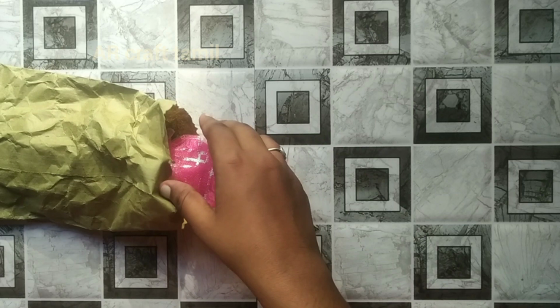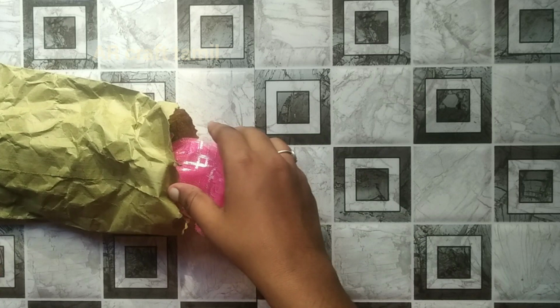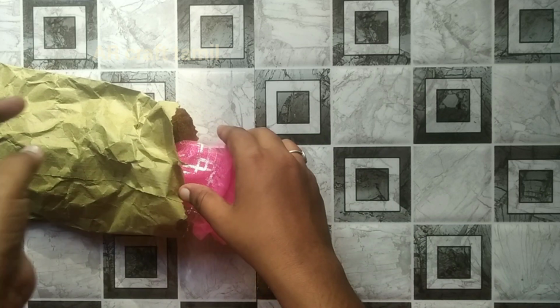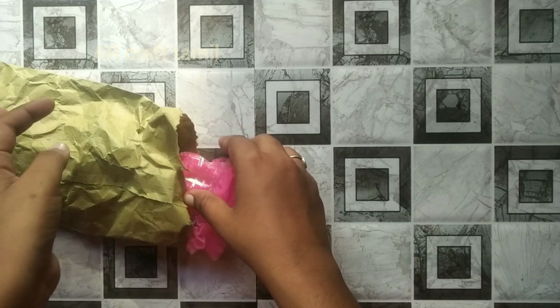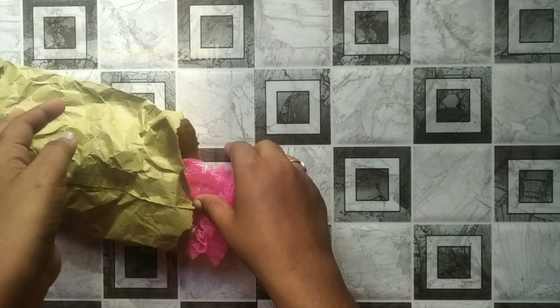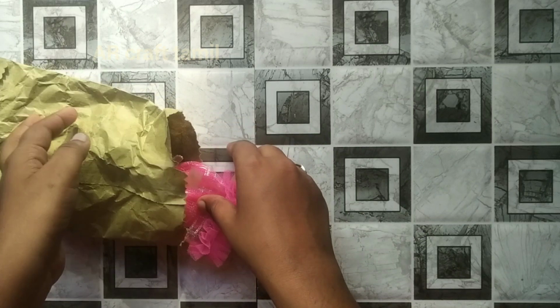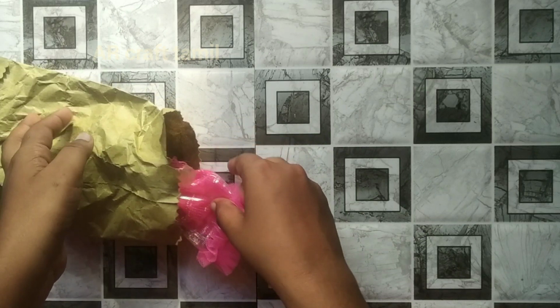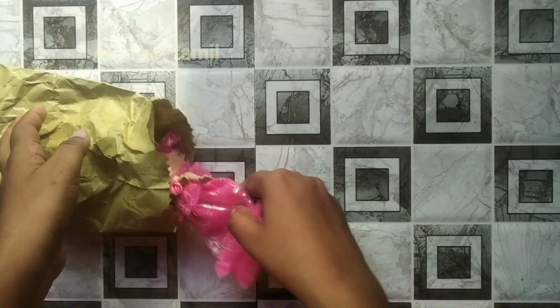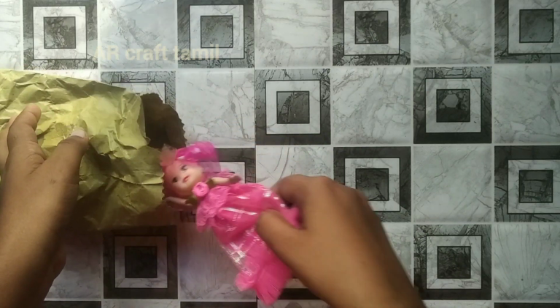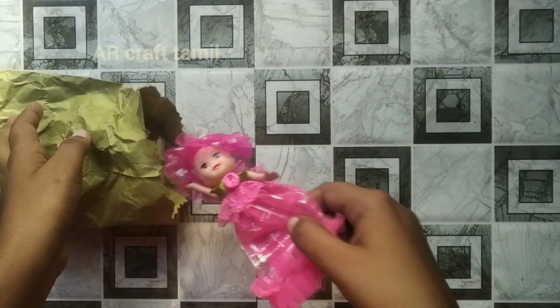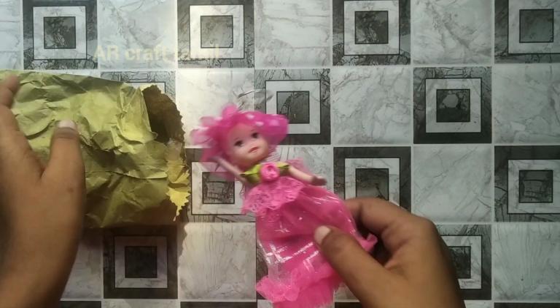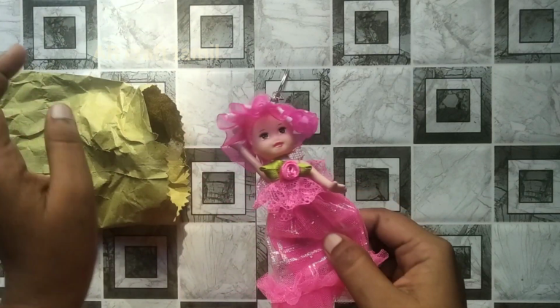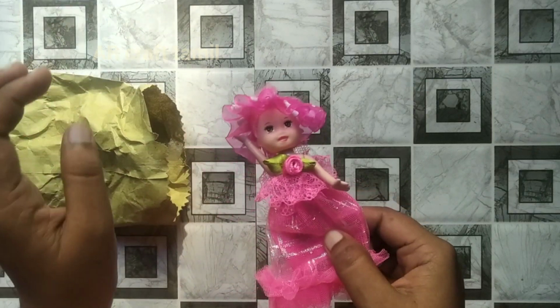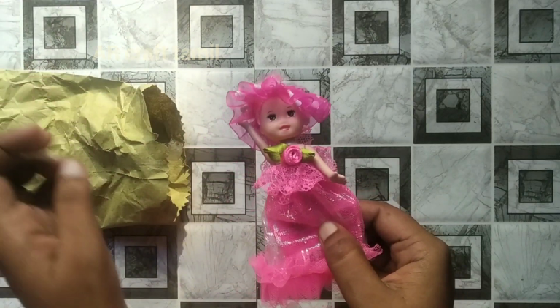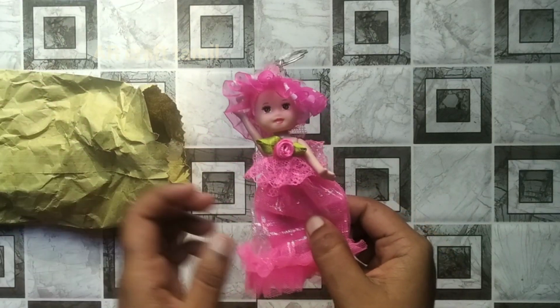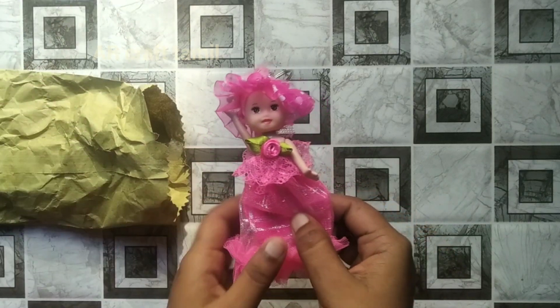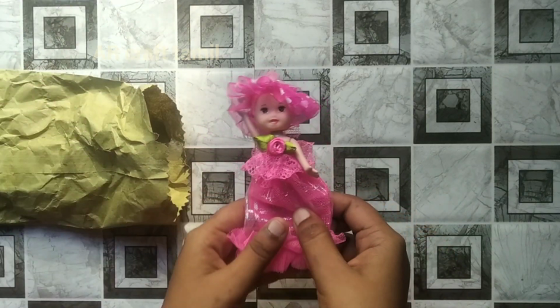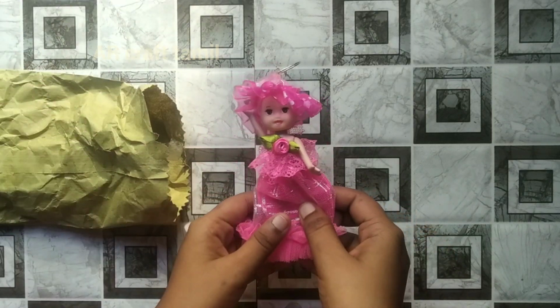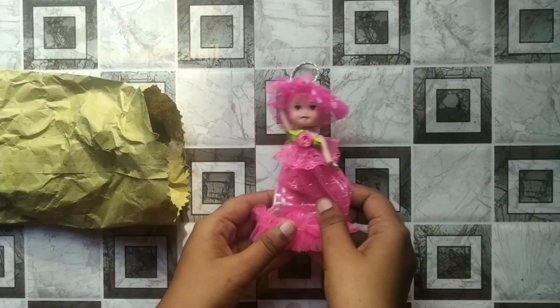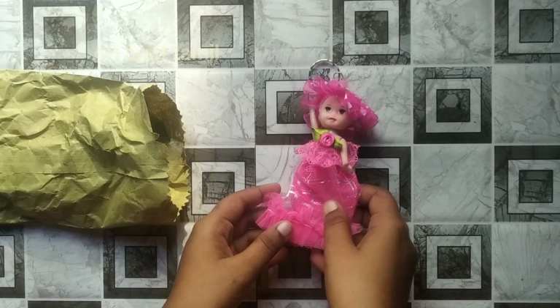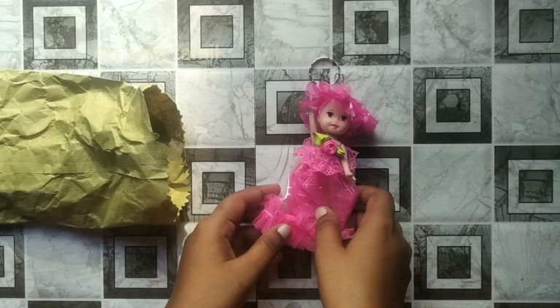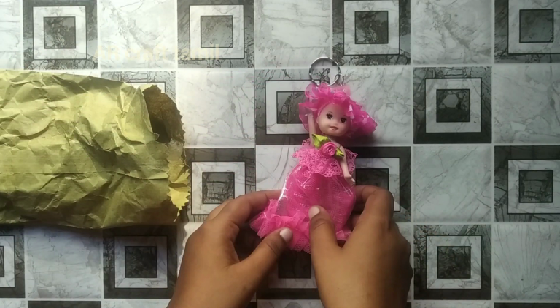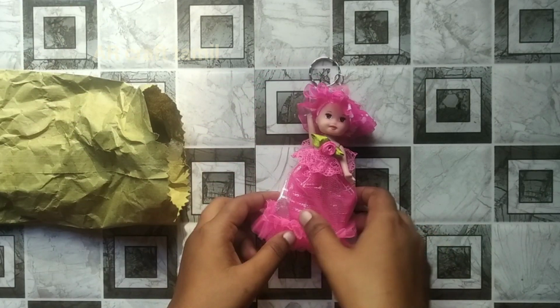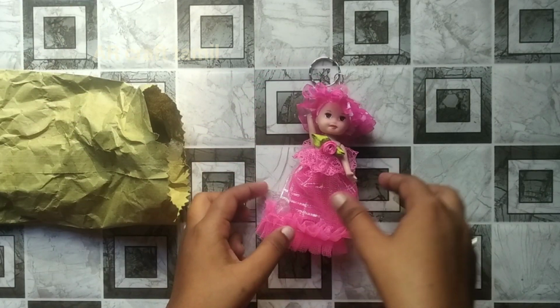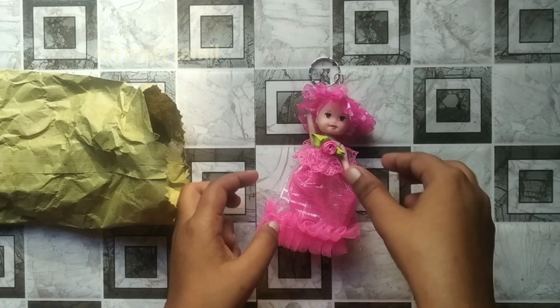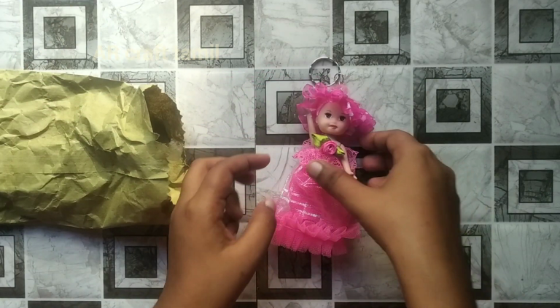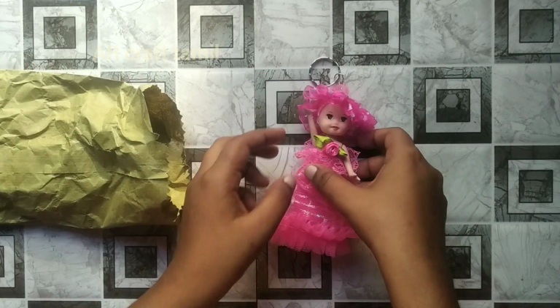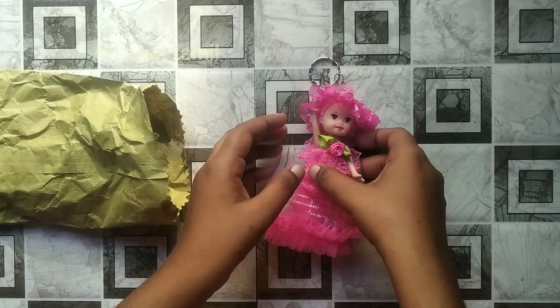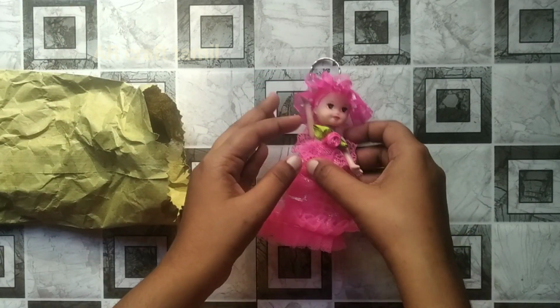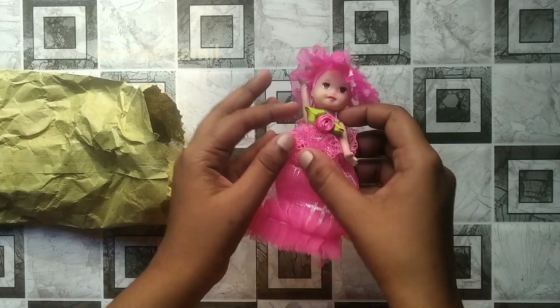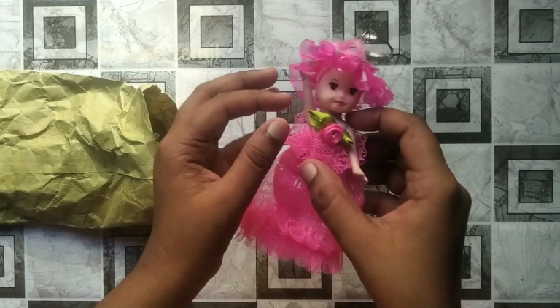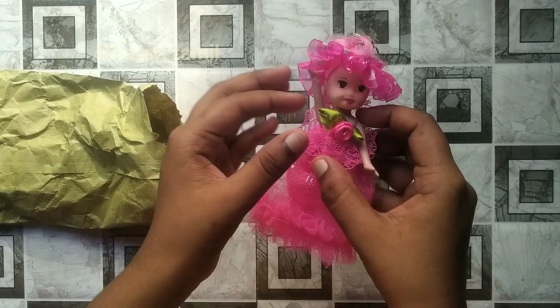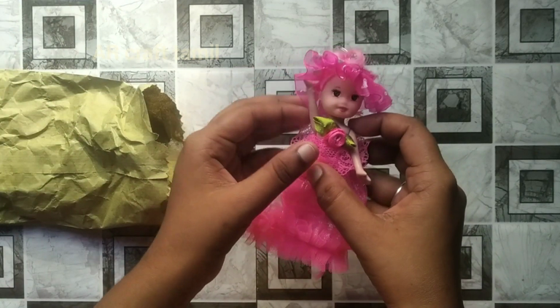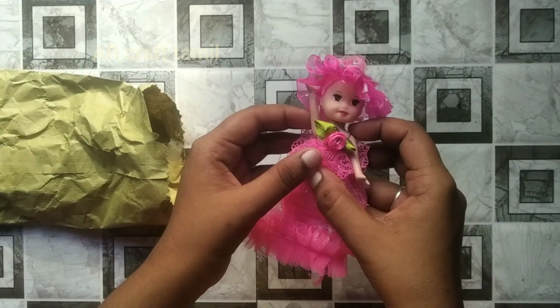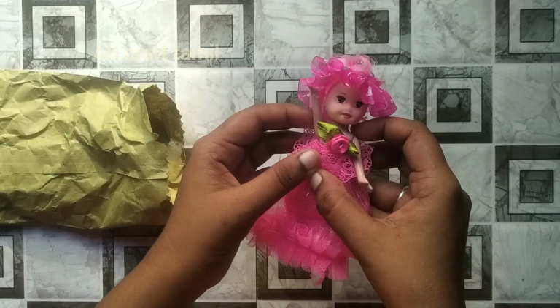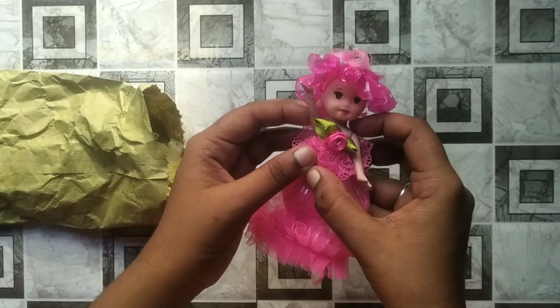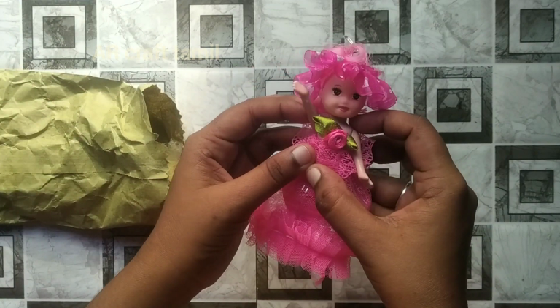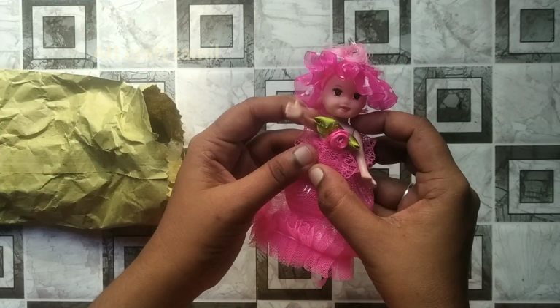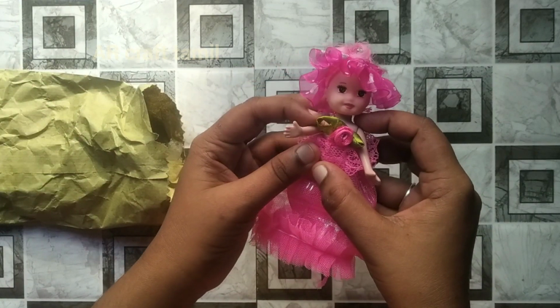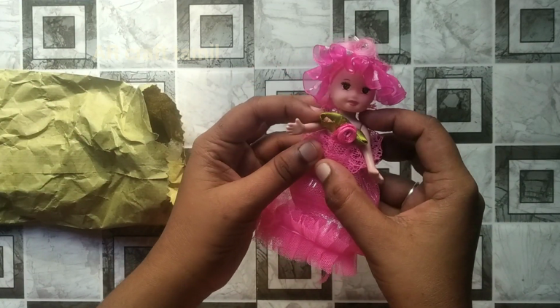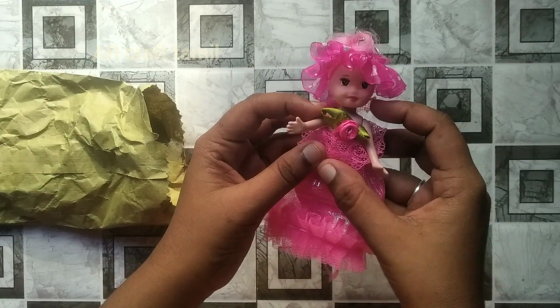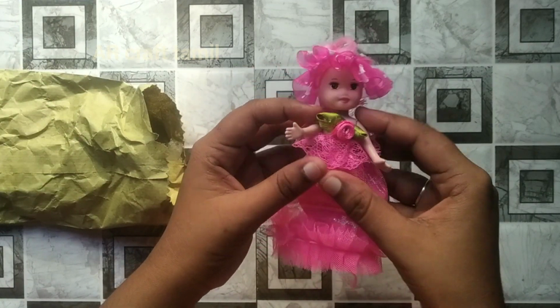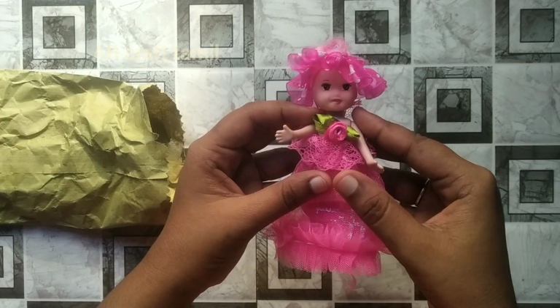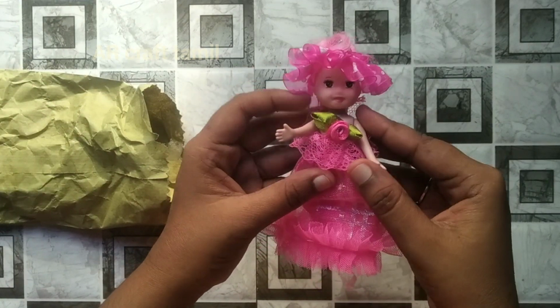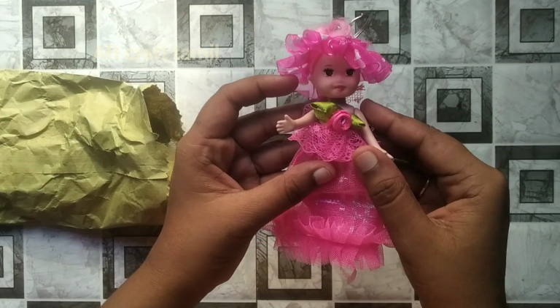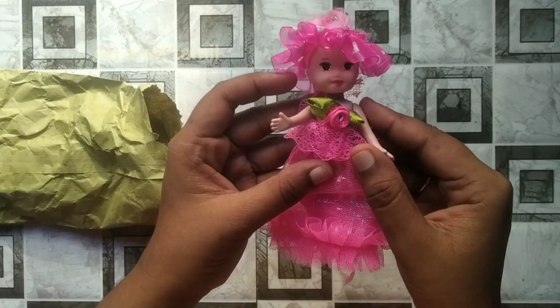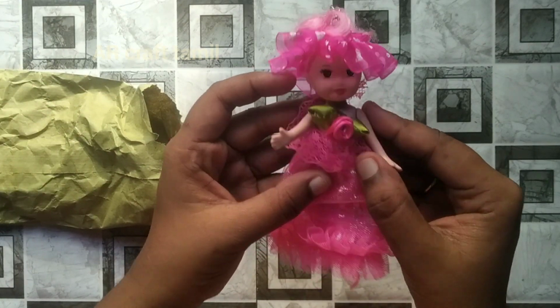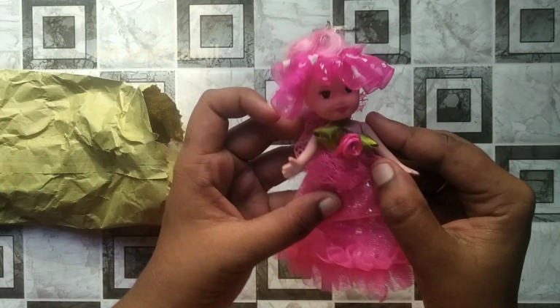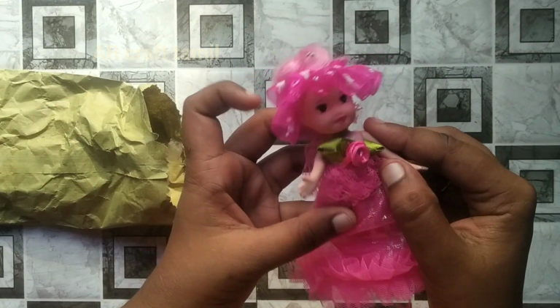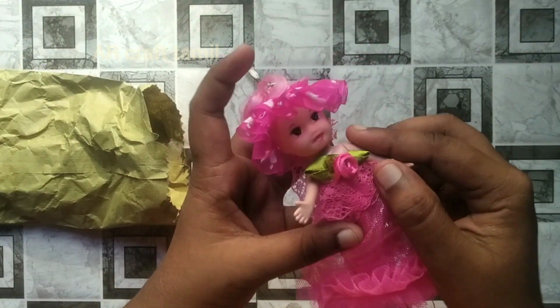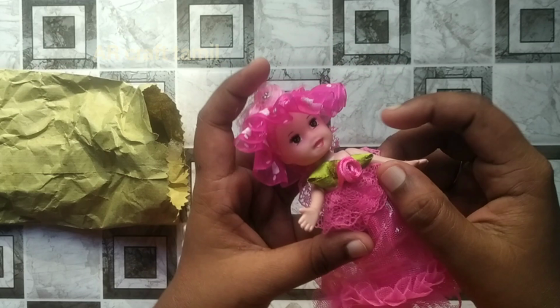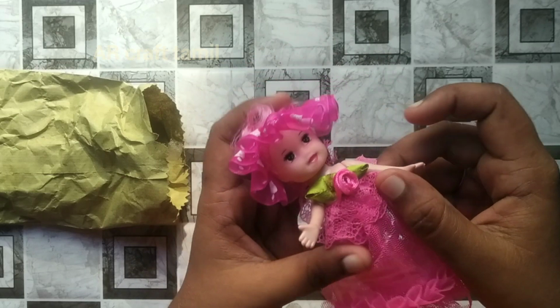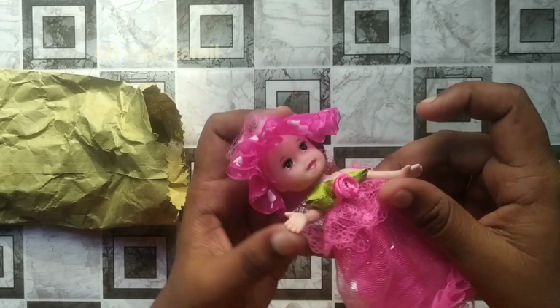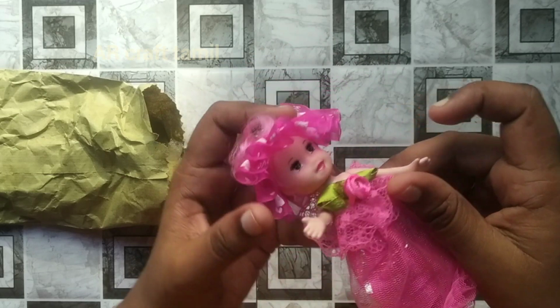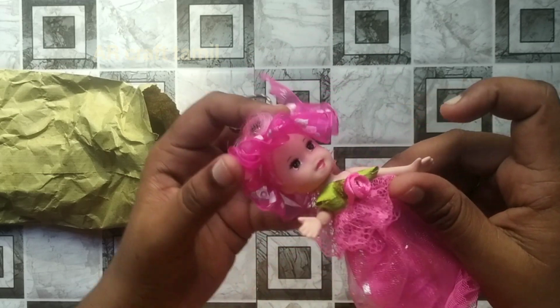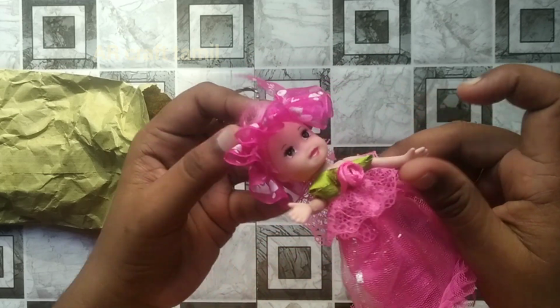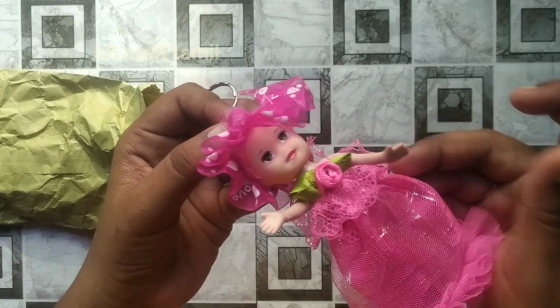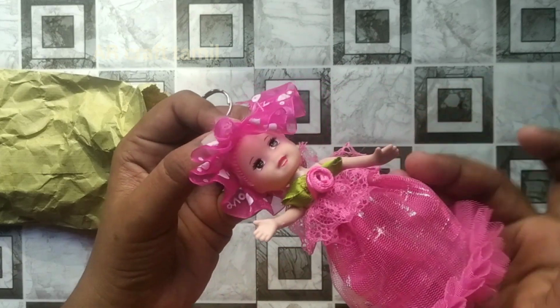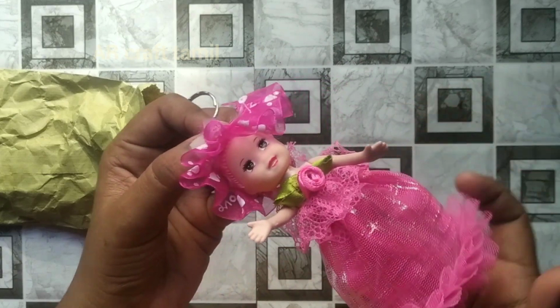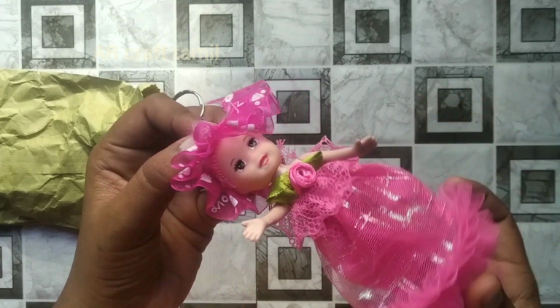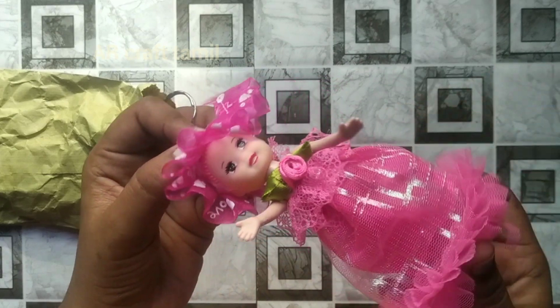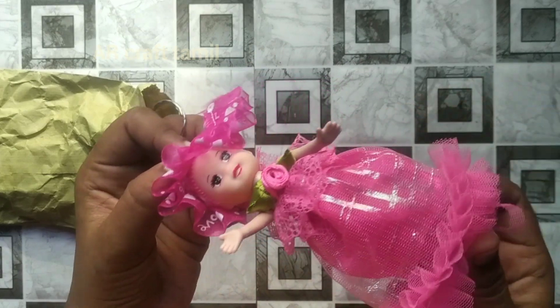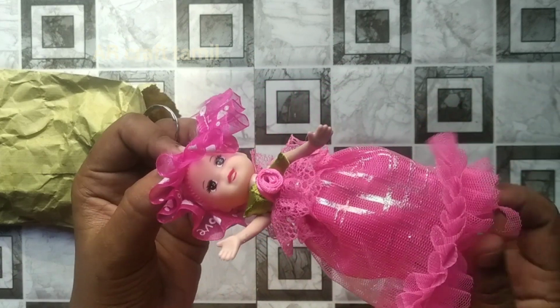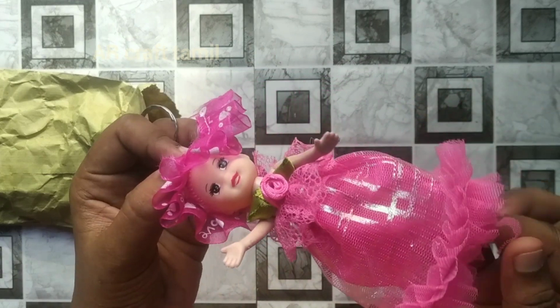Hello friends, welcome to Aircraft Thaman channel. In this video, I will show you a little bit of a view. I am going to show you a Barbie first.